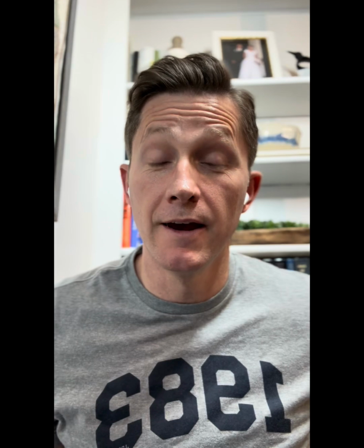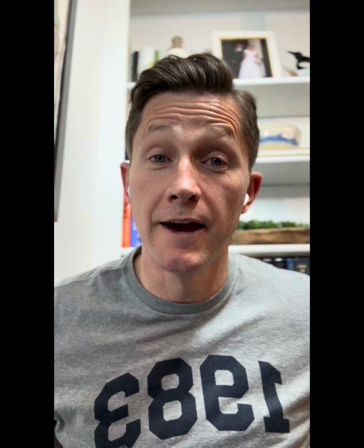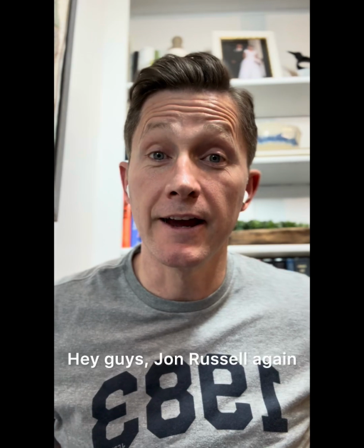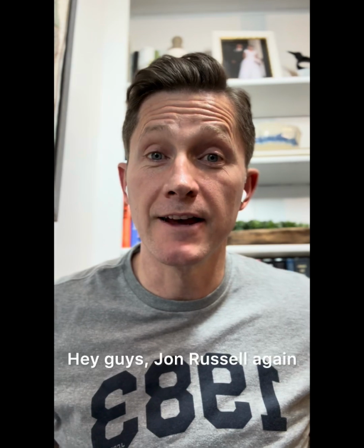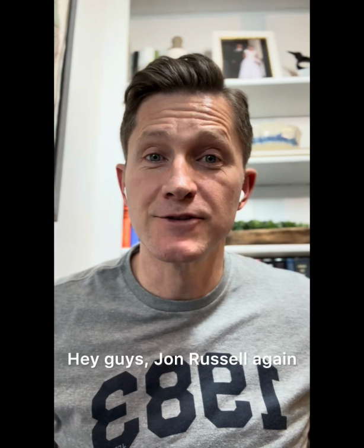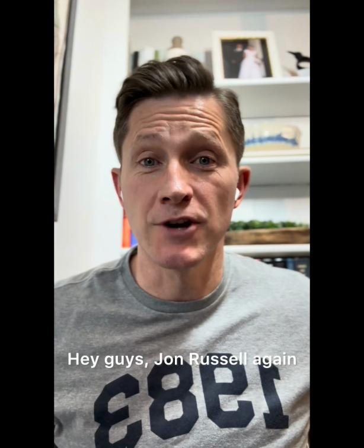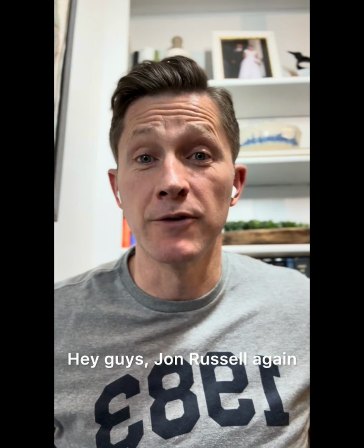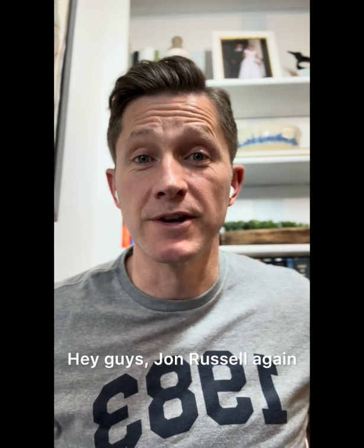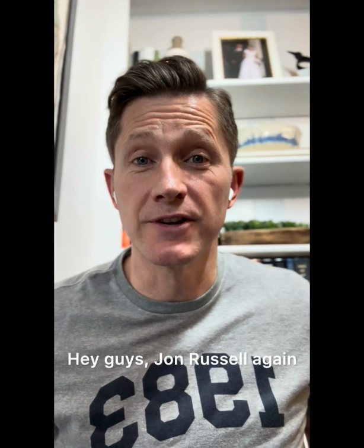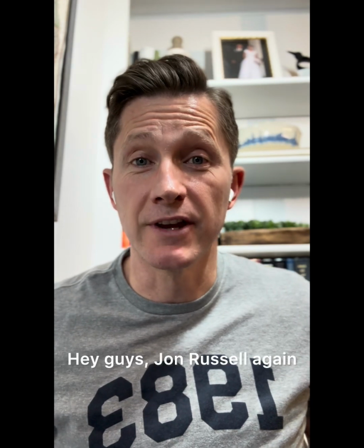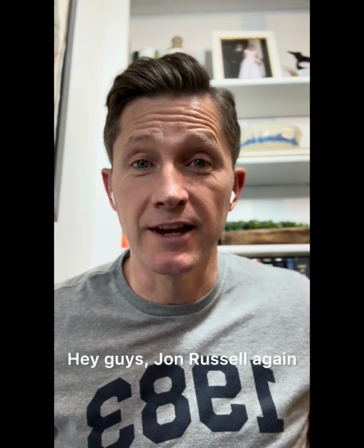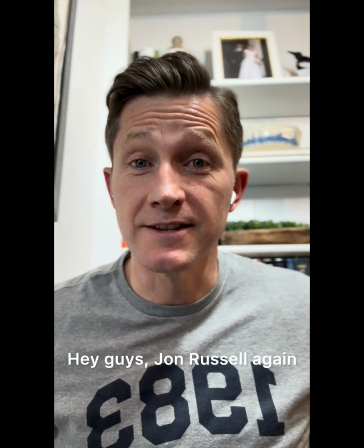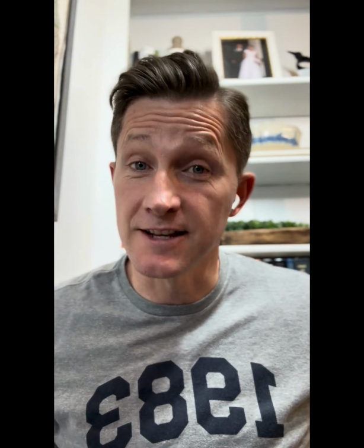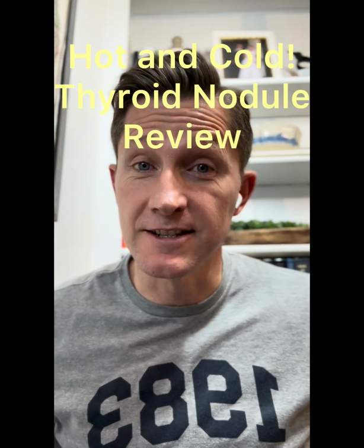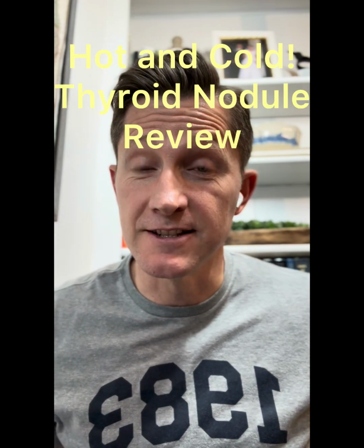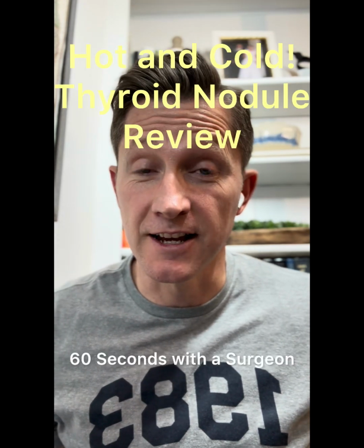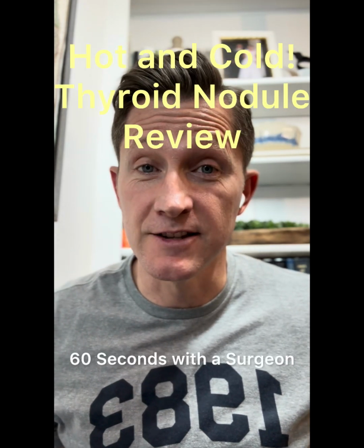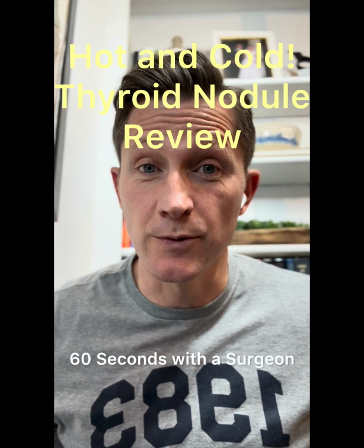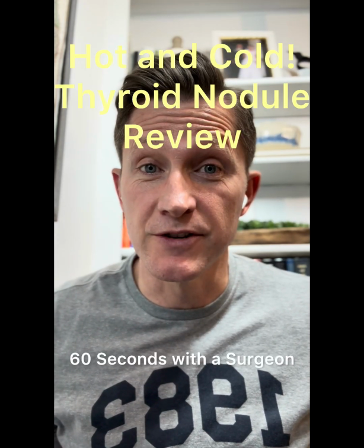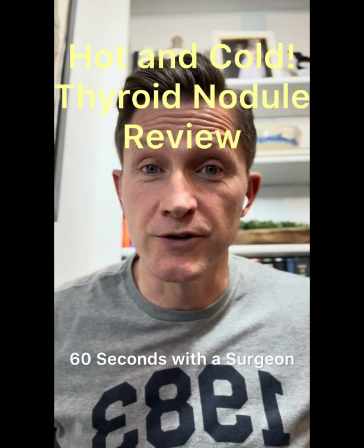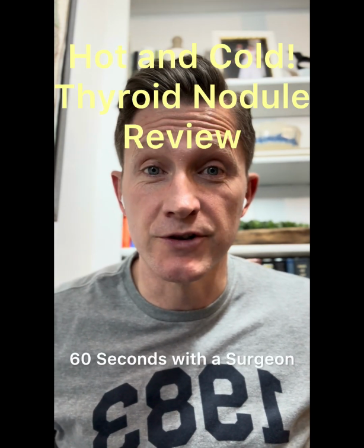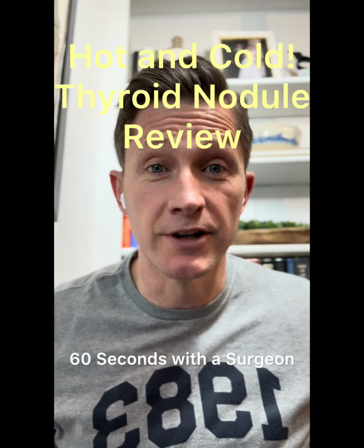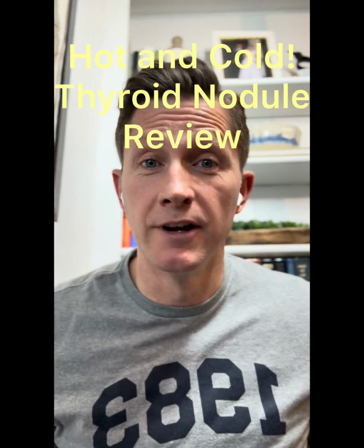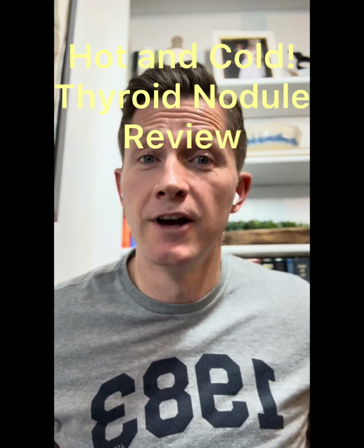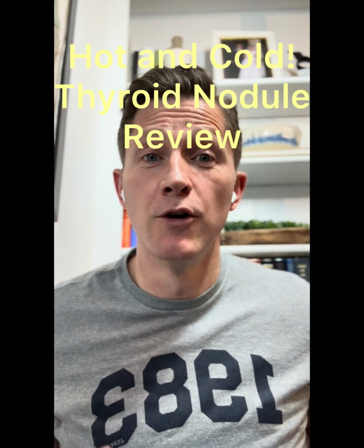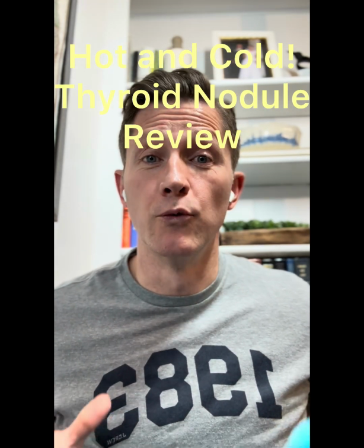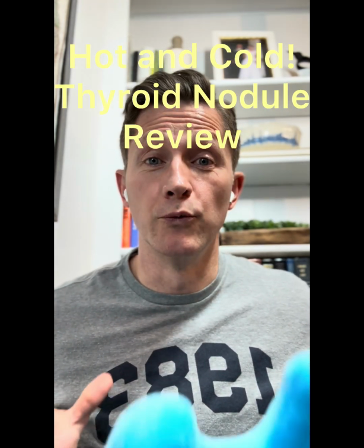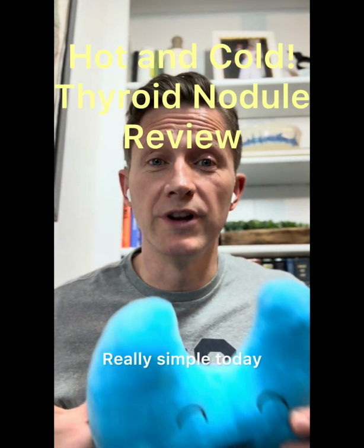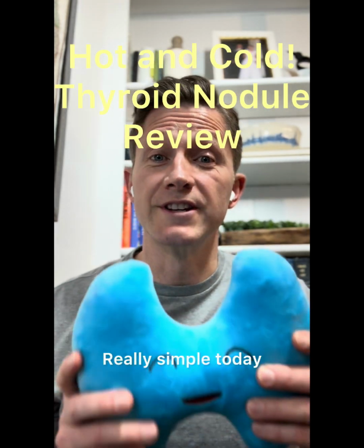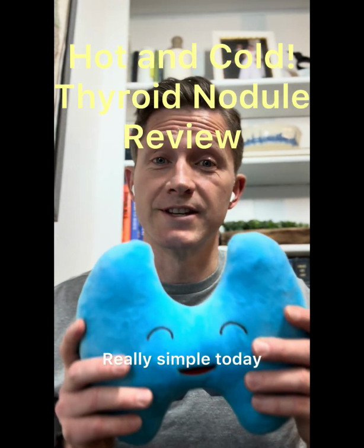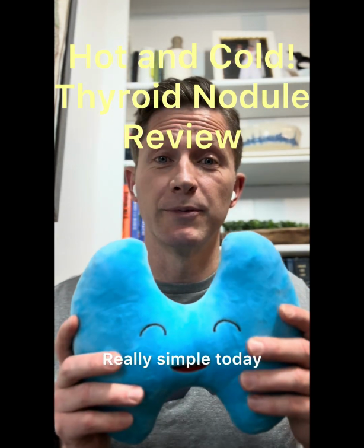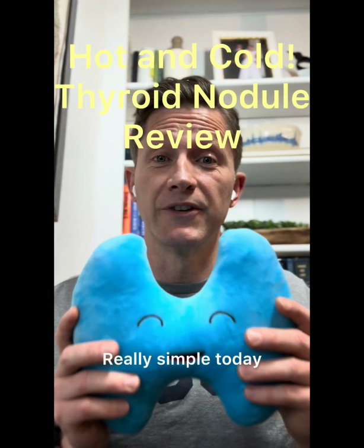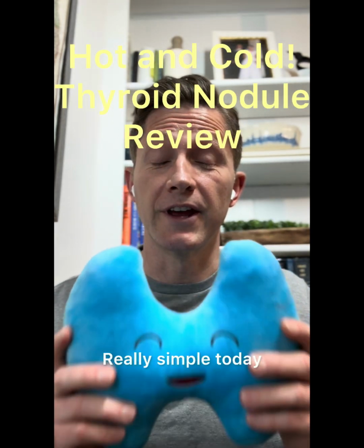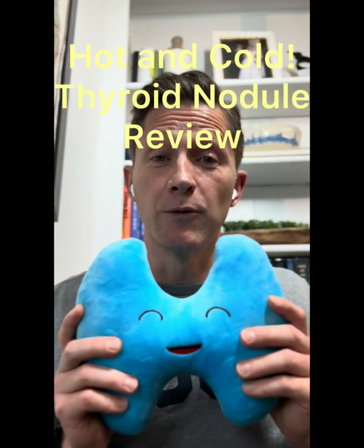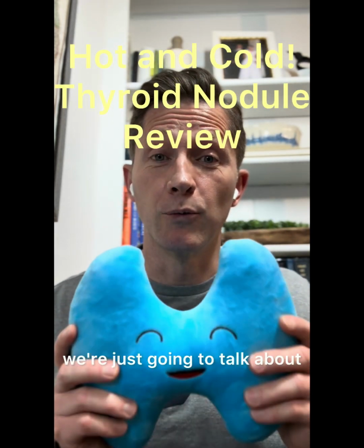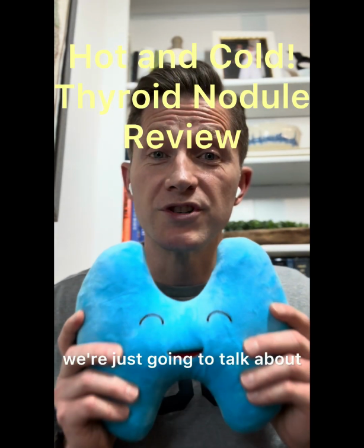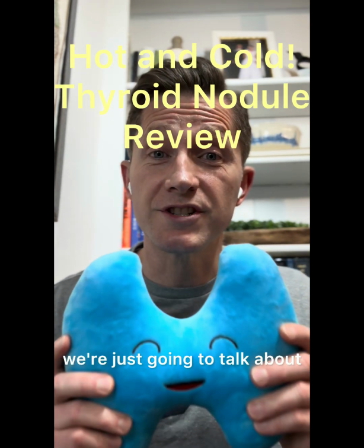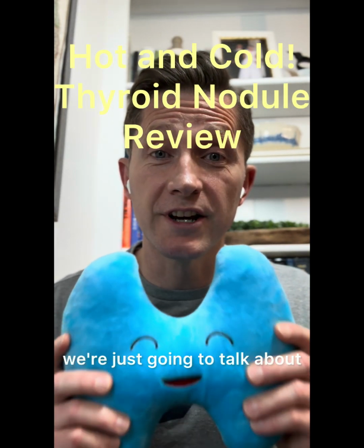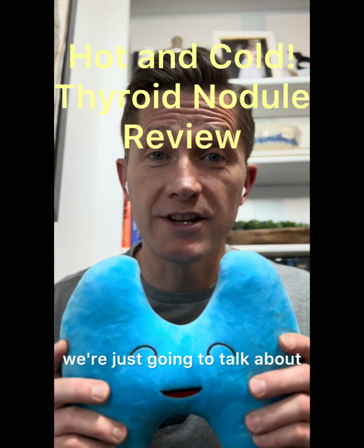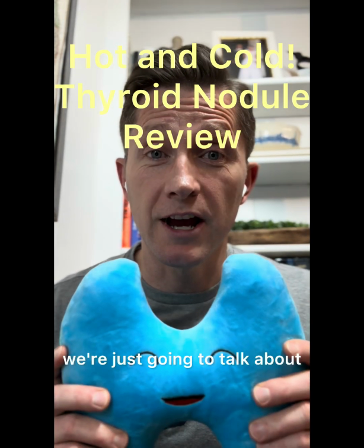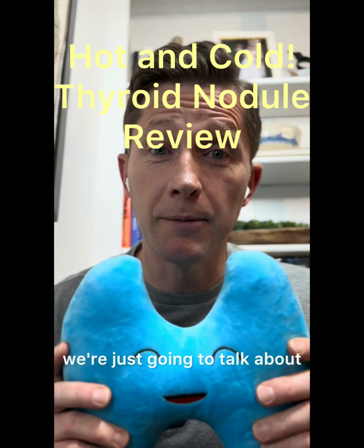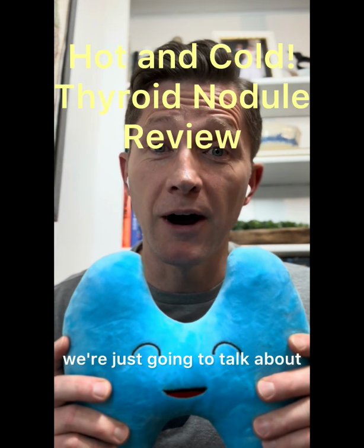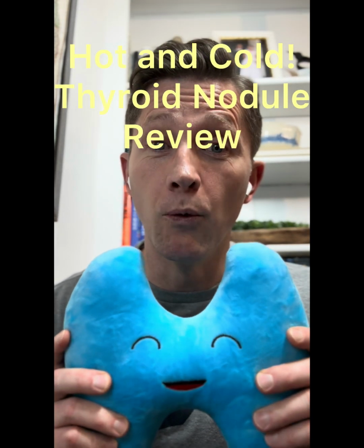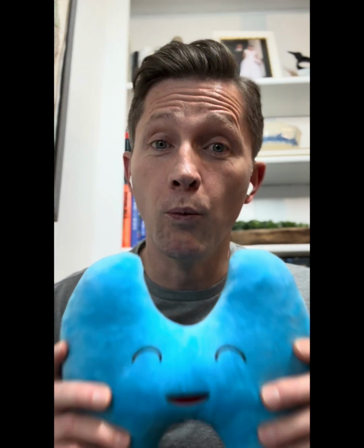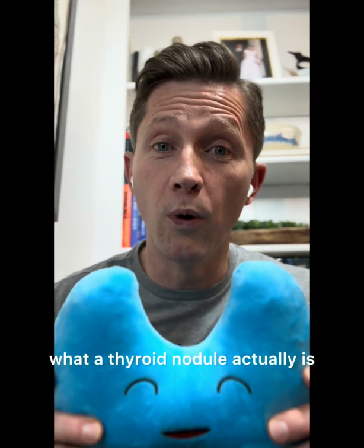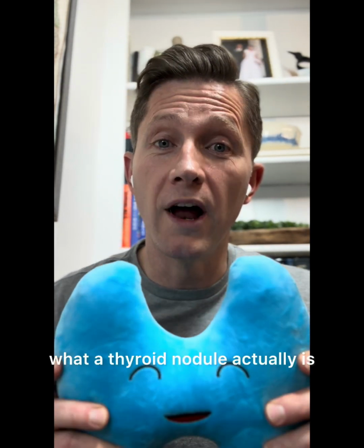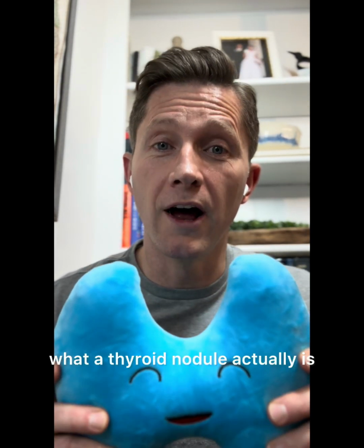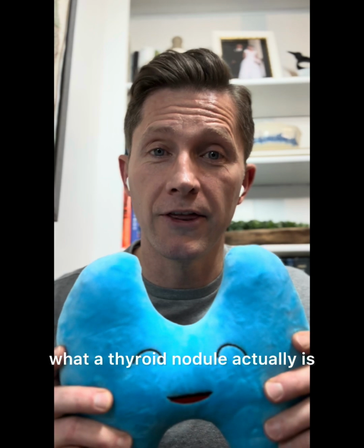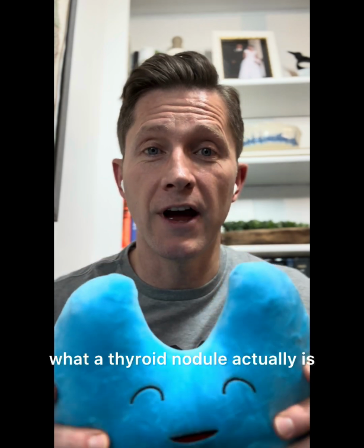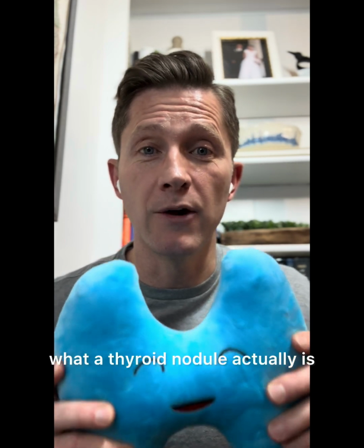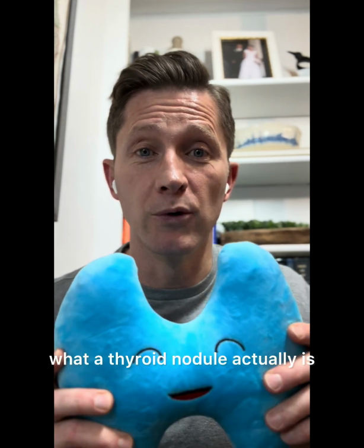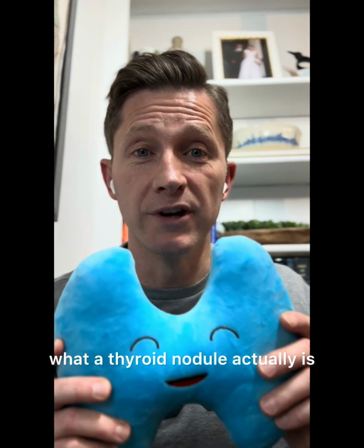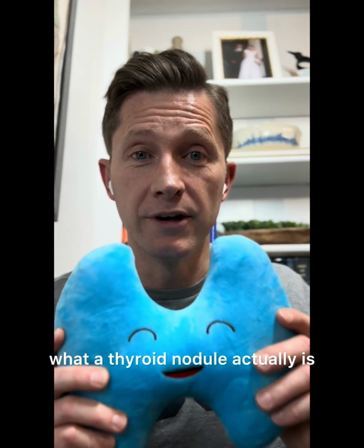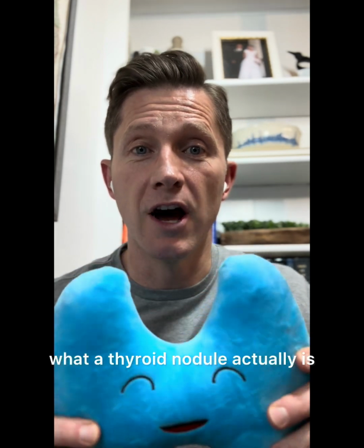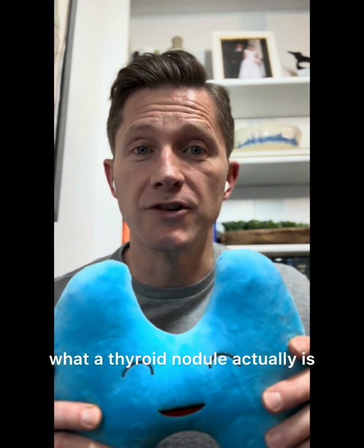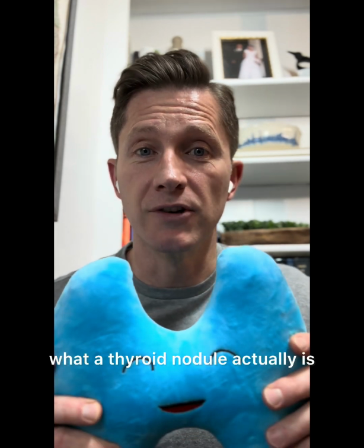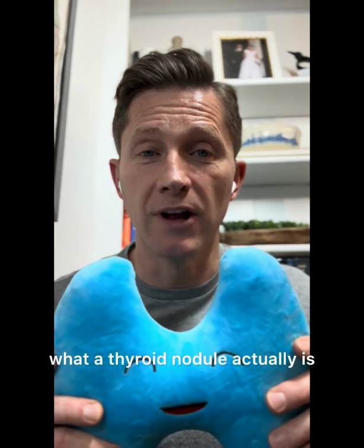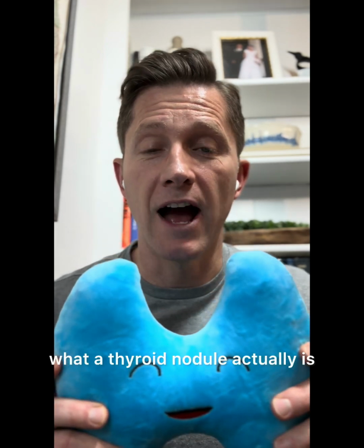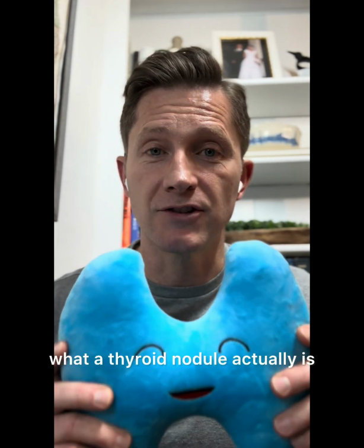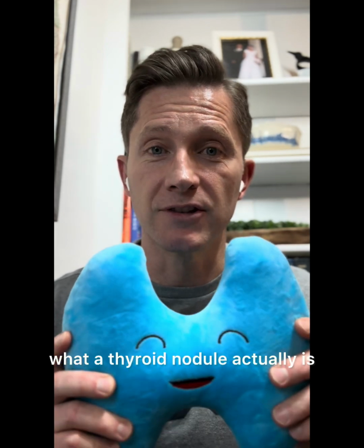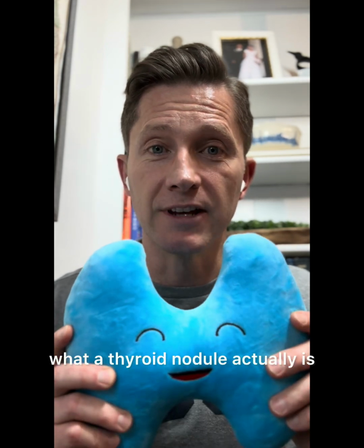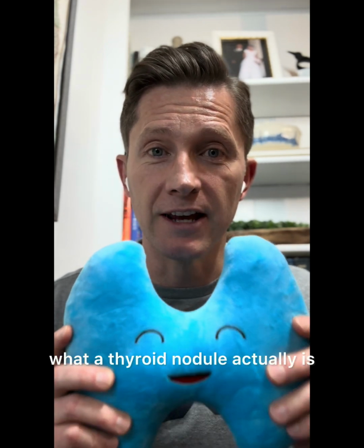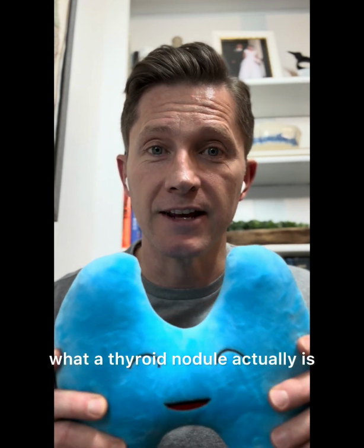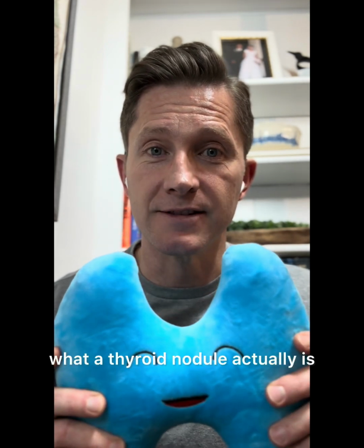Hey guys, John Russell again, 60 Seconds with a Surgeon. Really simple today — we're just going to talk about what a thyroid nodule actually is.